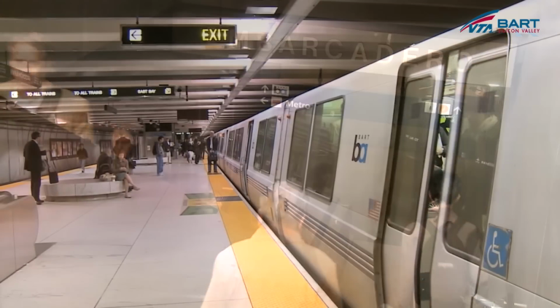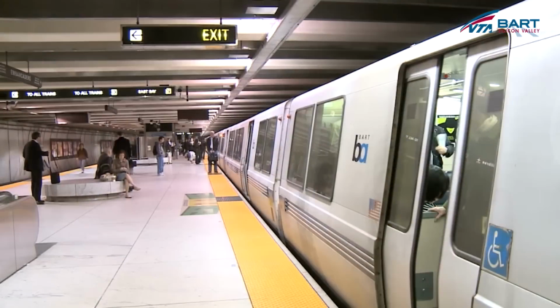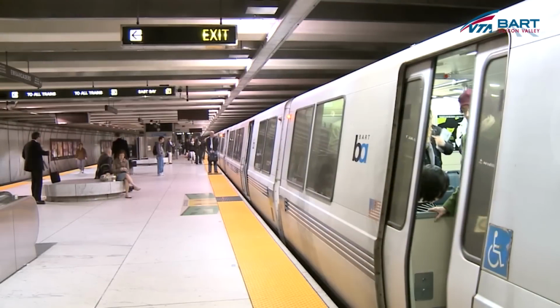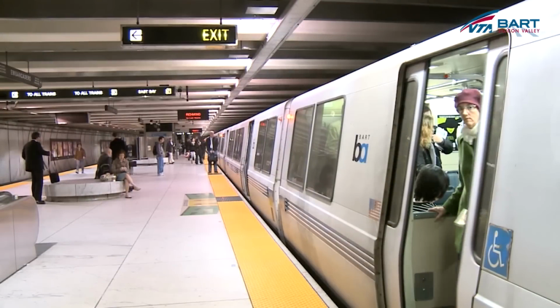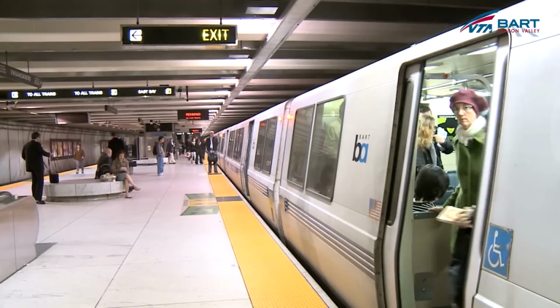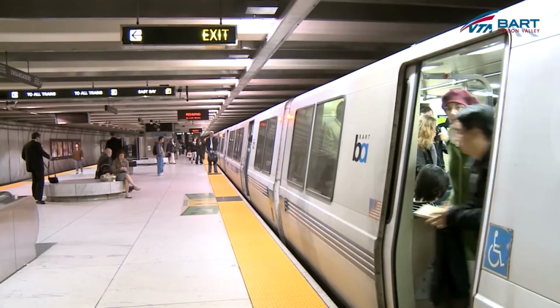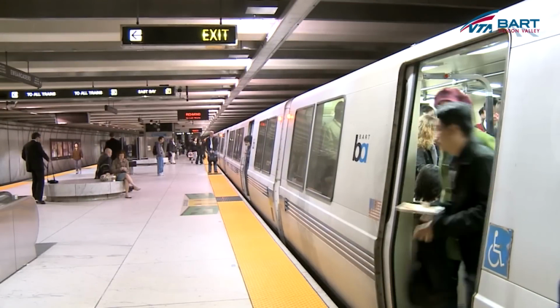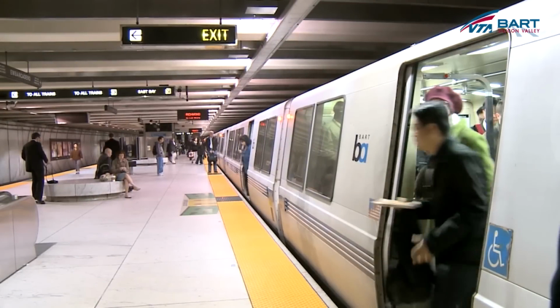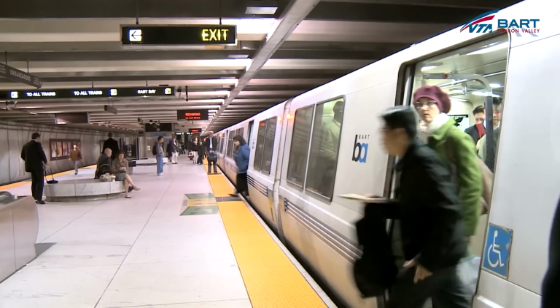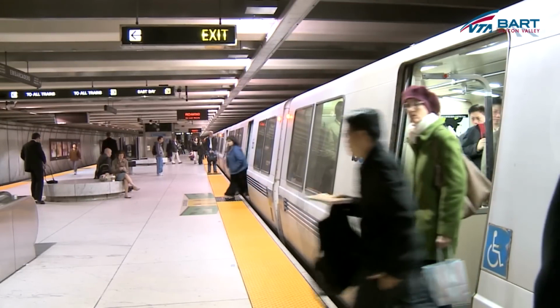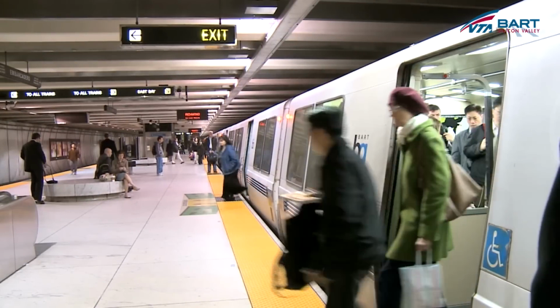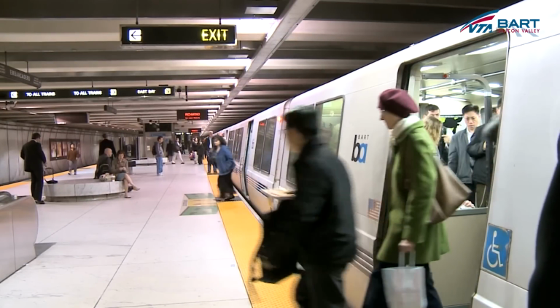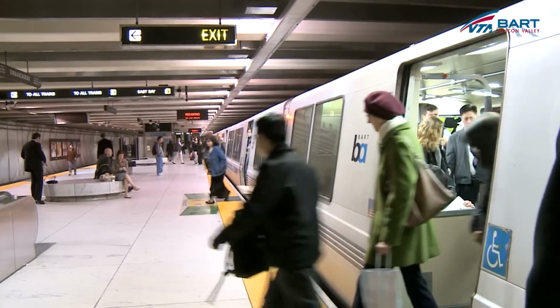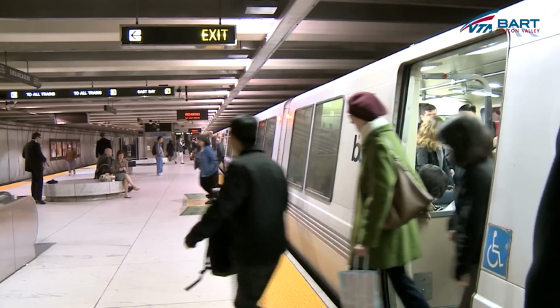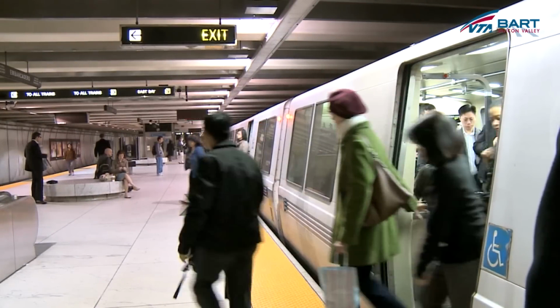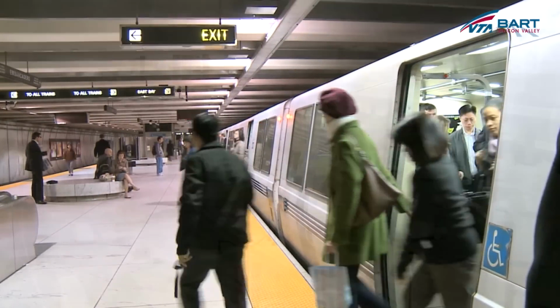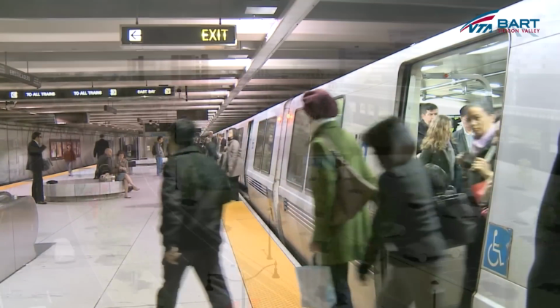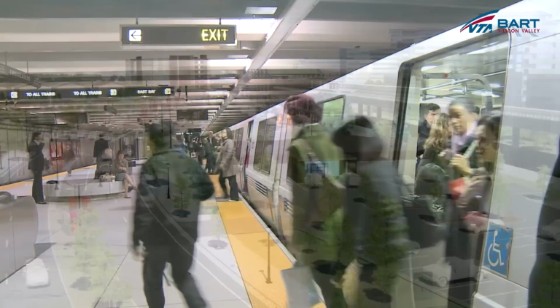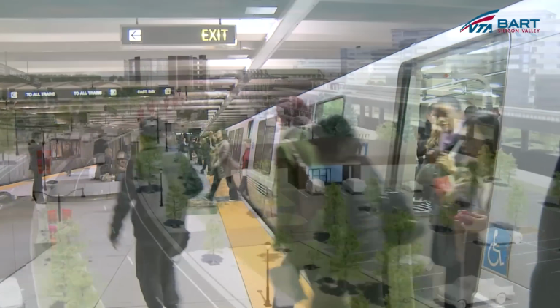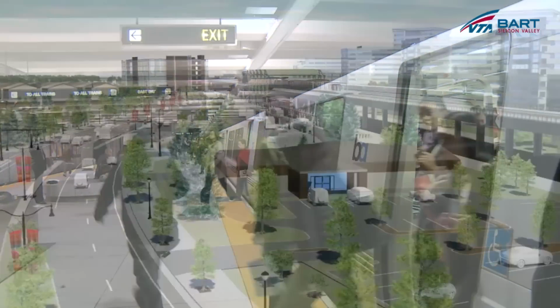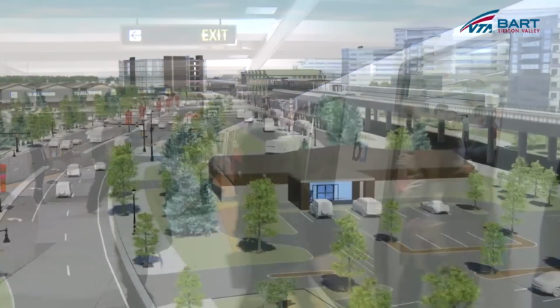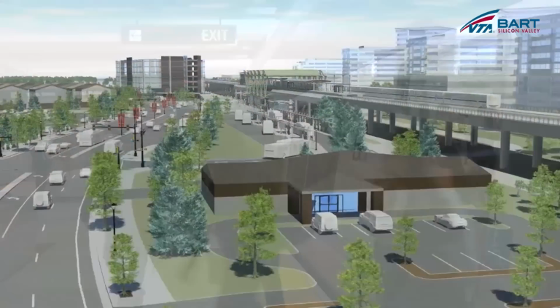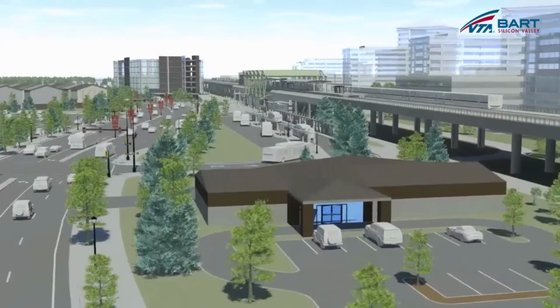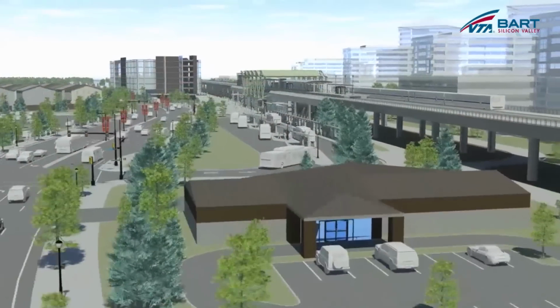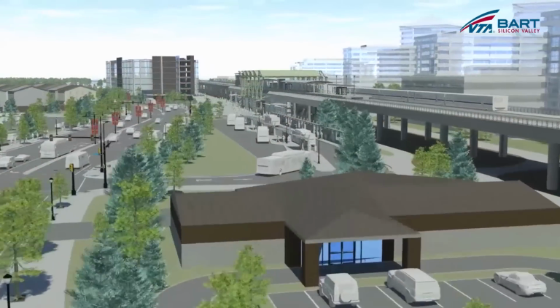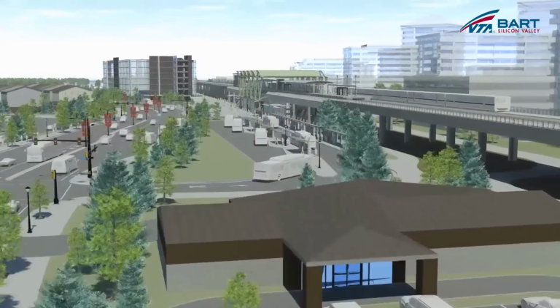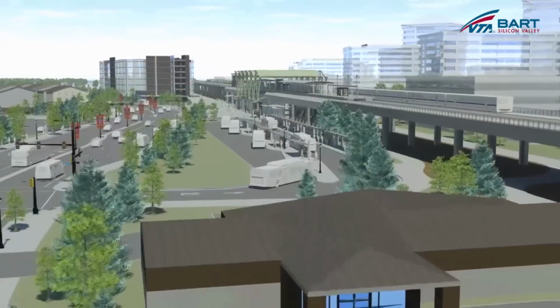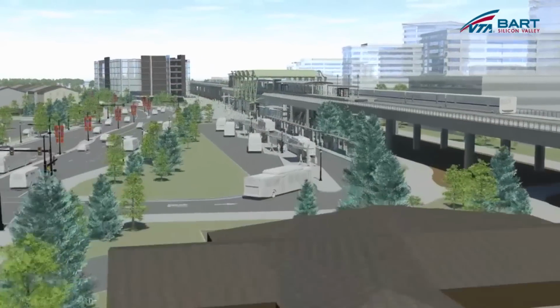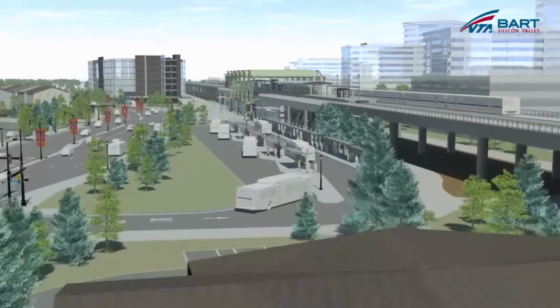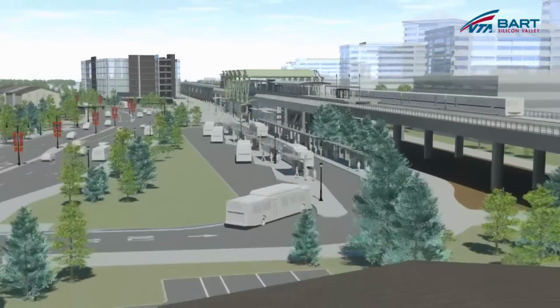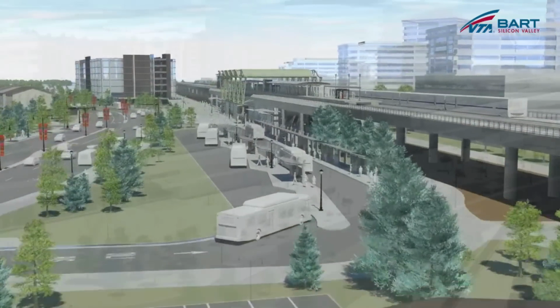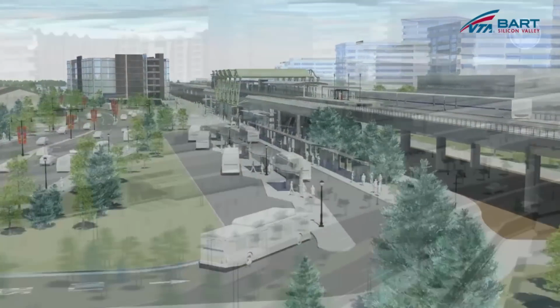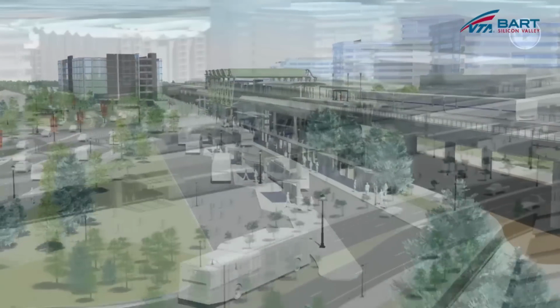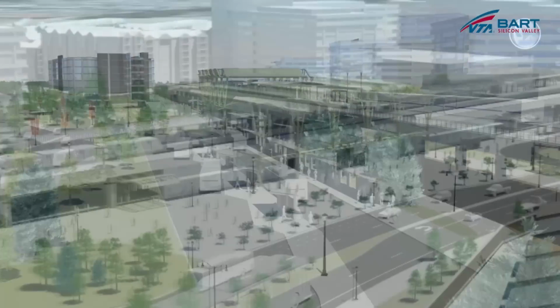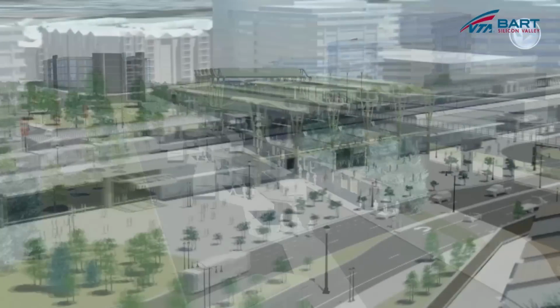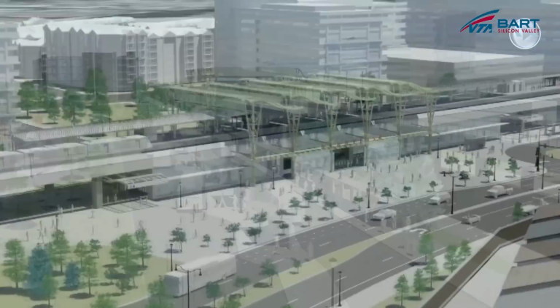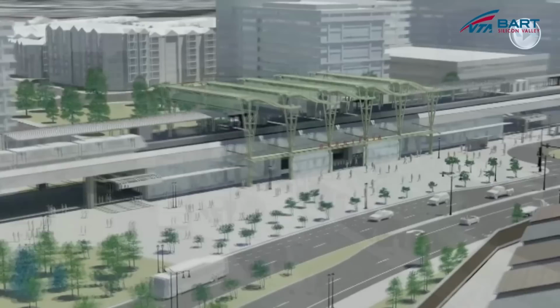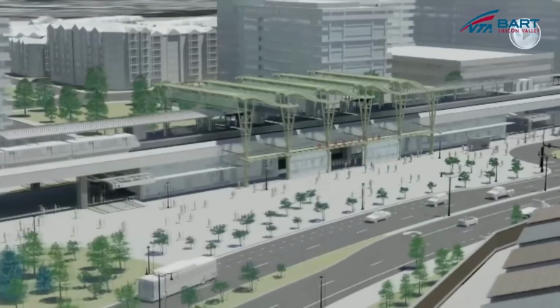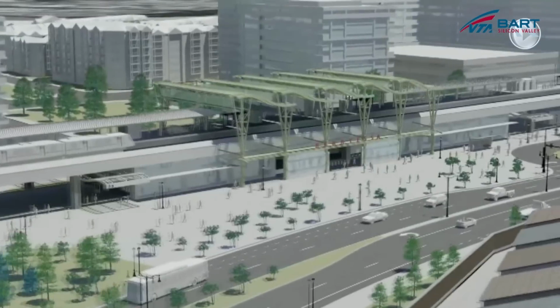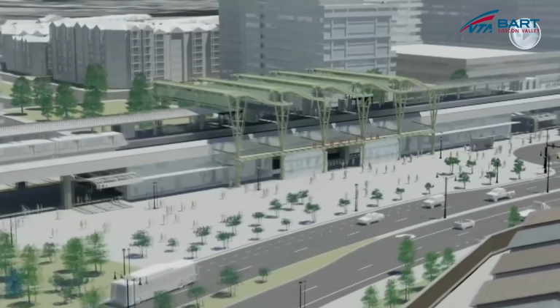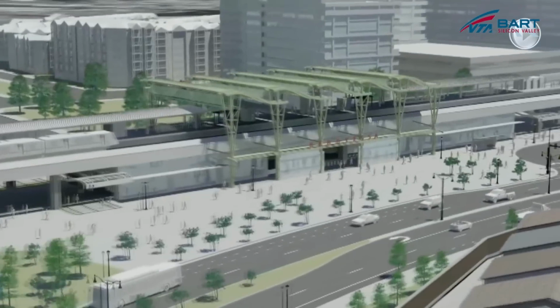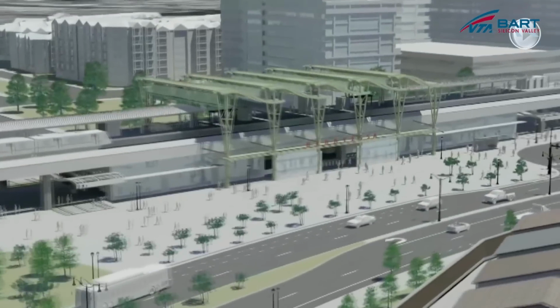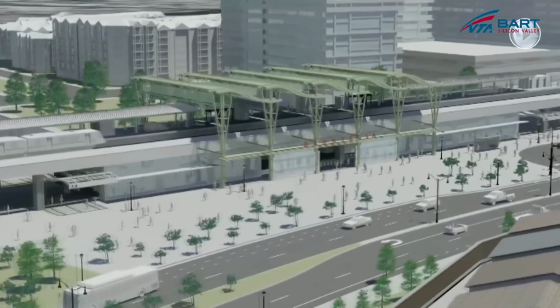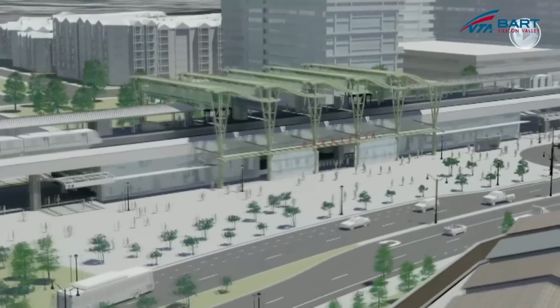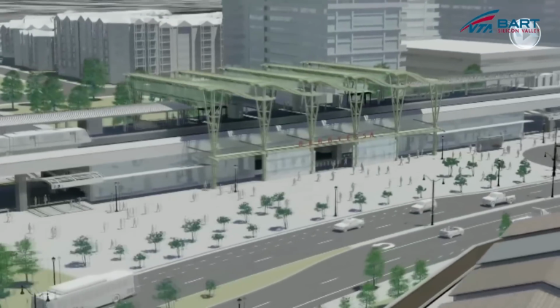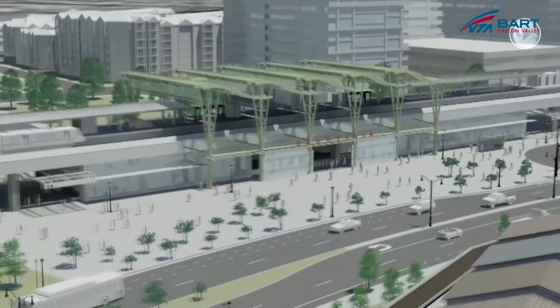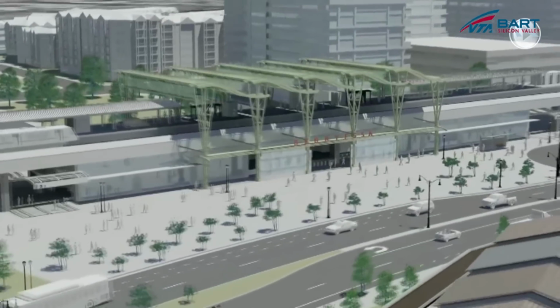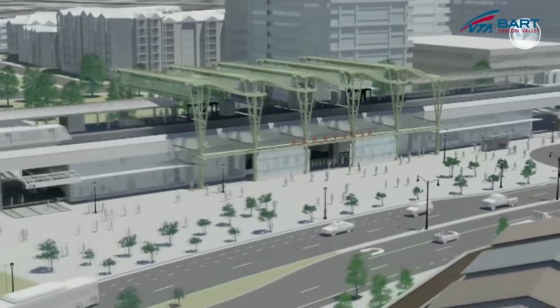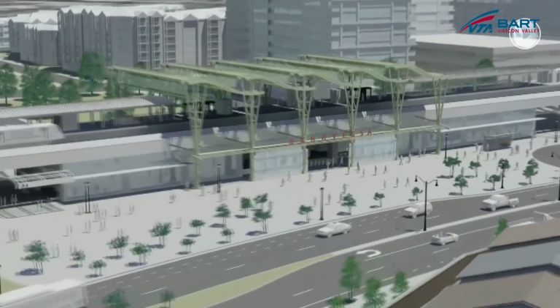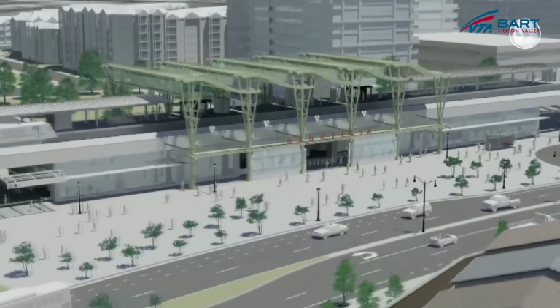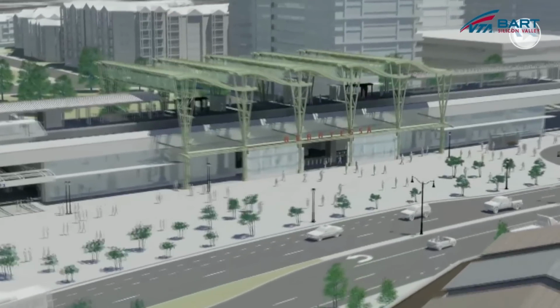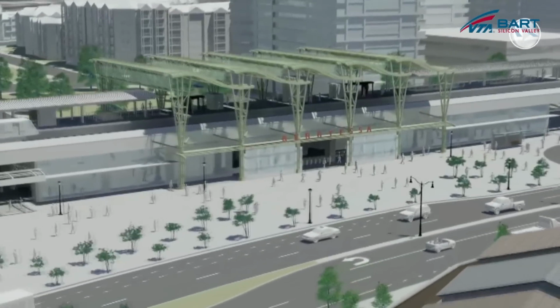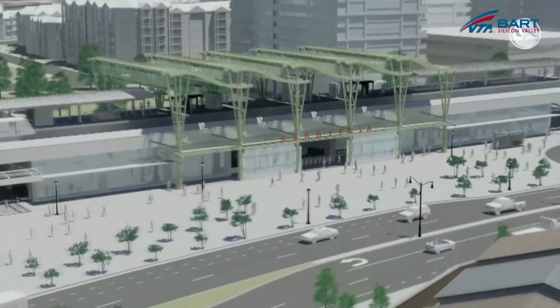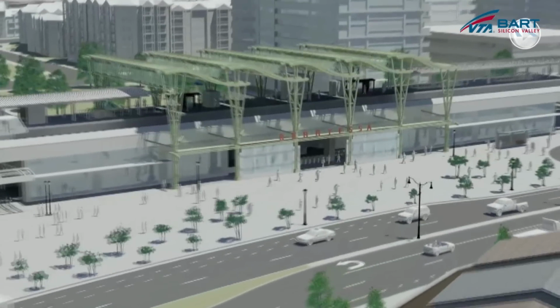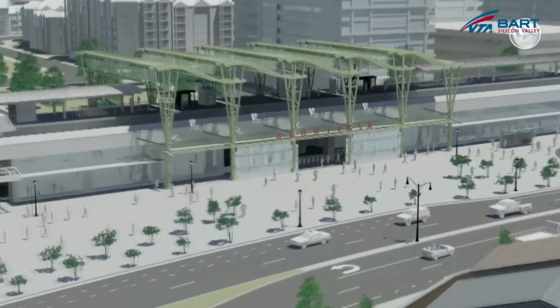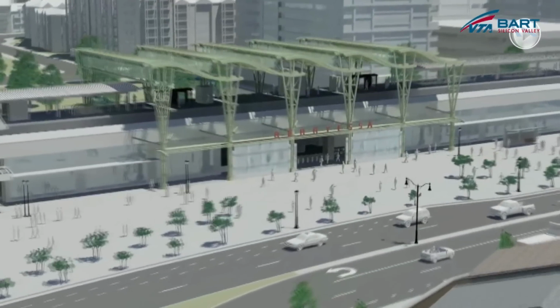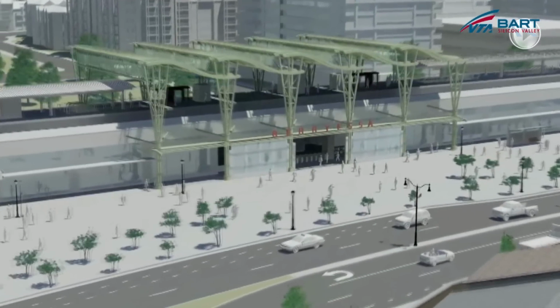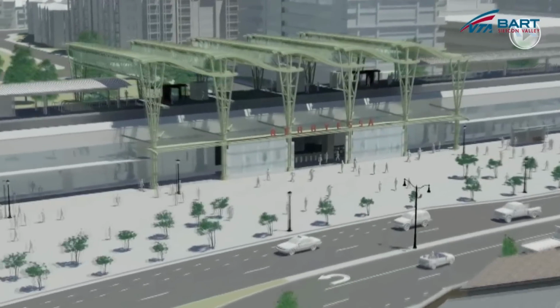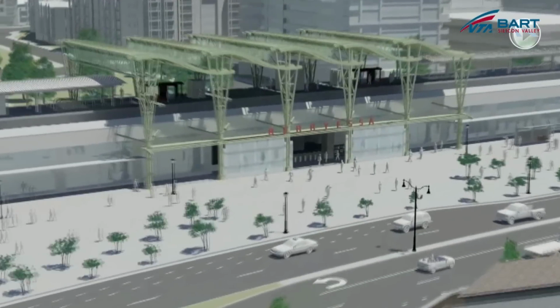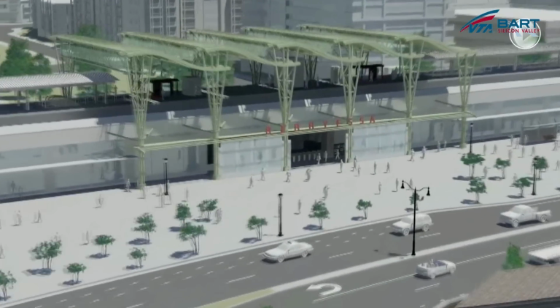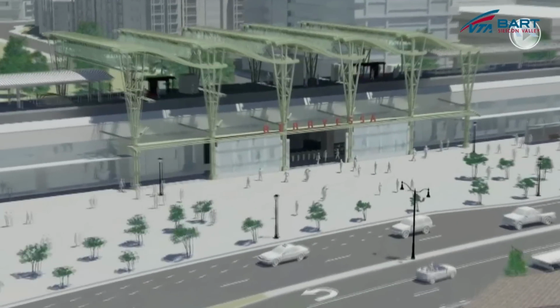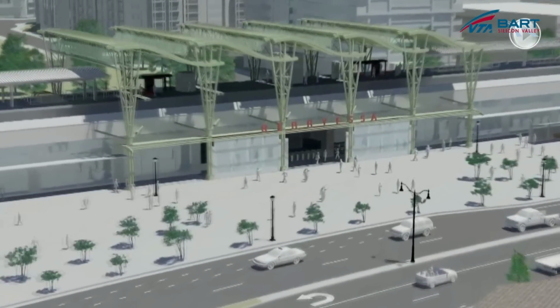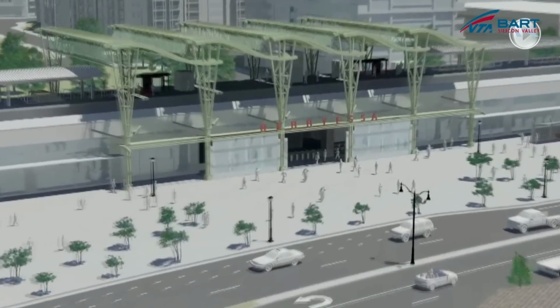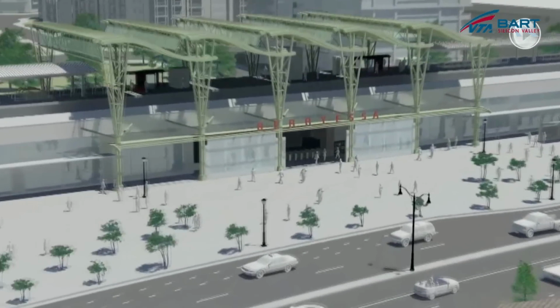Because of that, VTA and BART challenged us to provide a design that was iconic and representative of Silicon Valley.